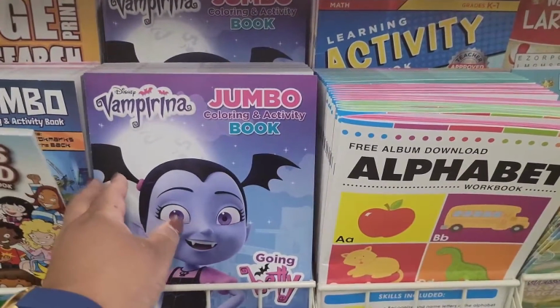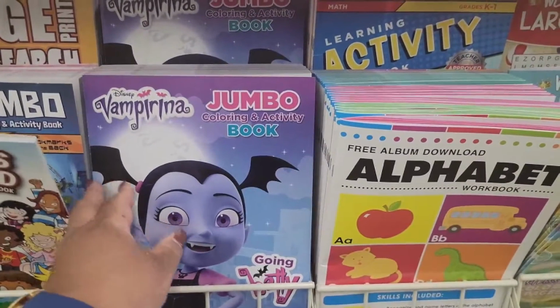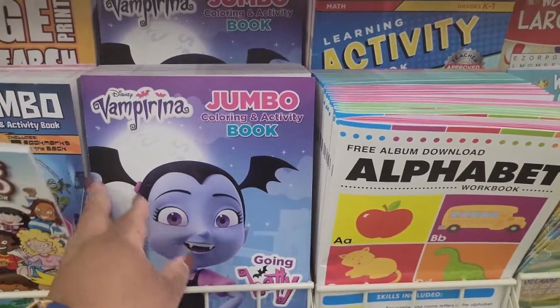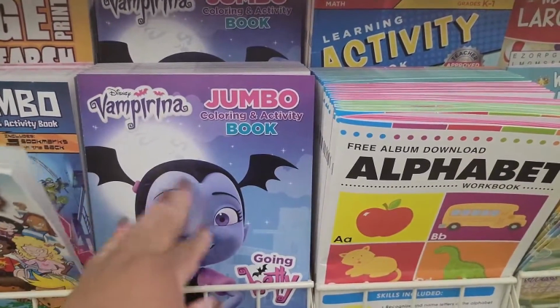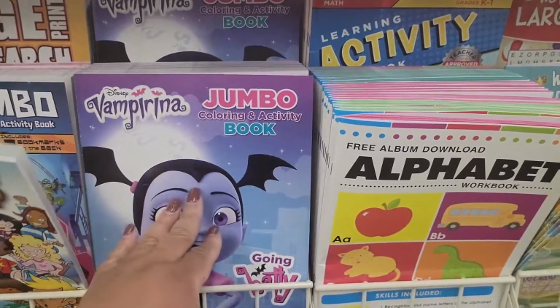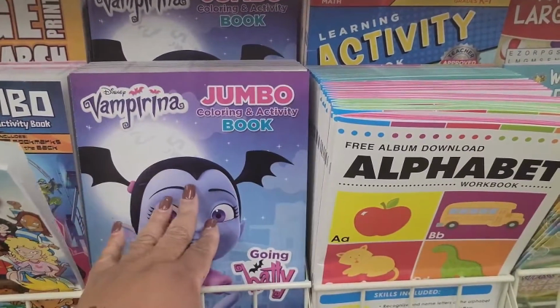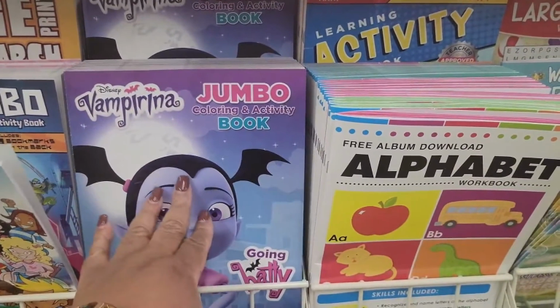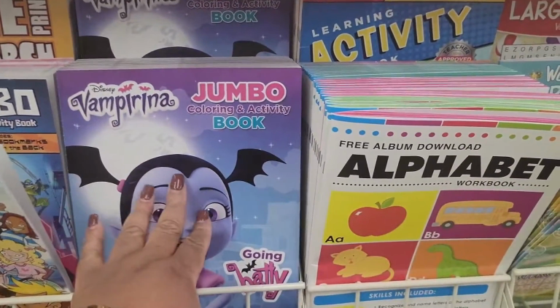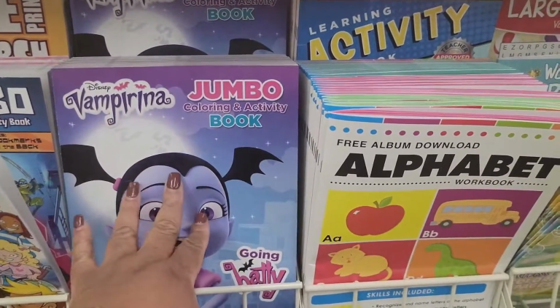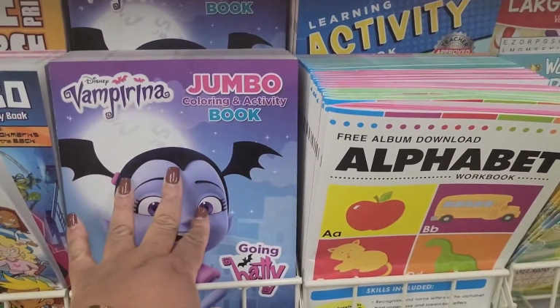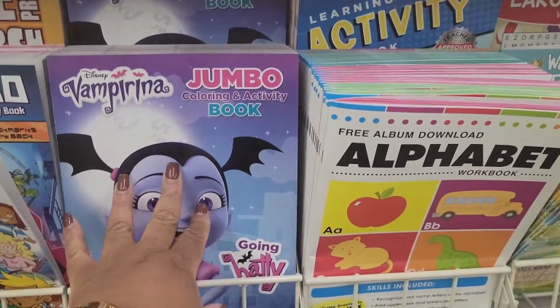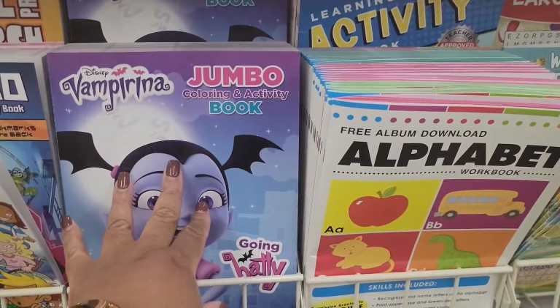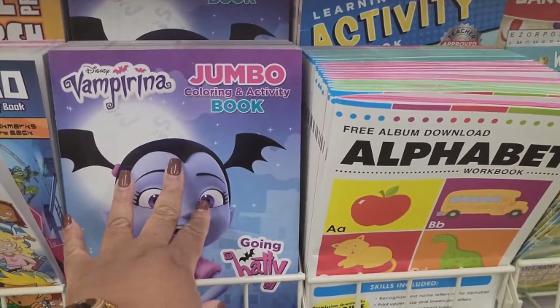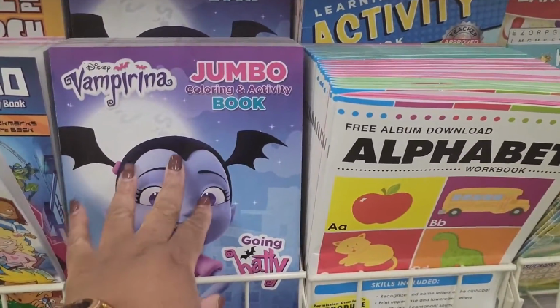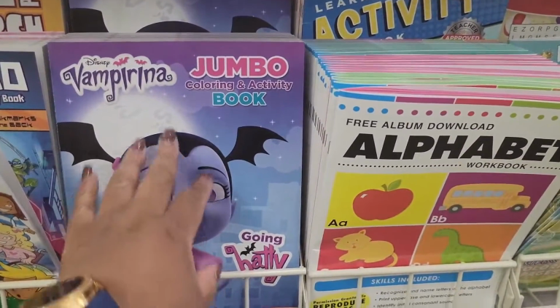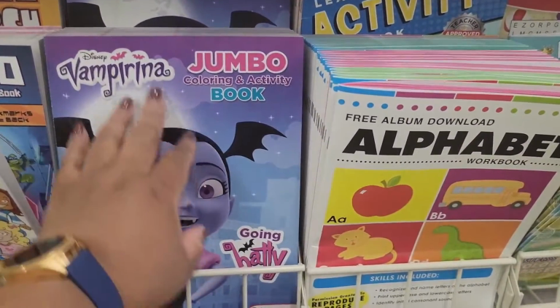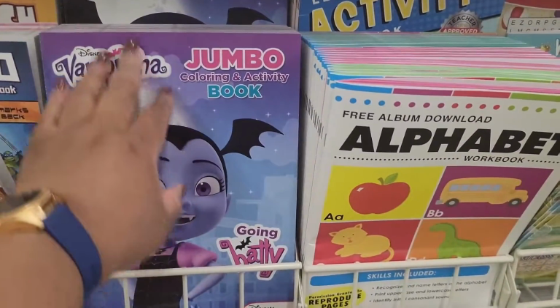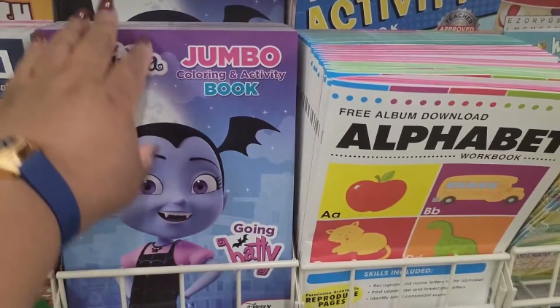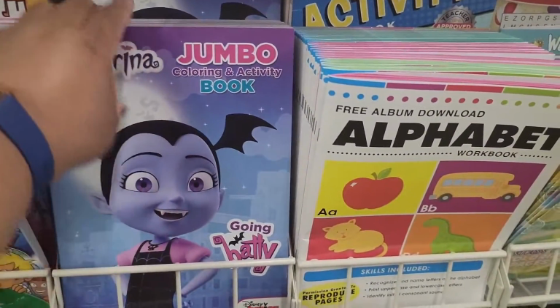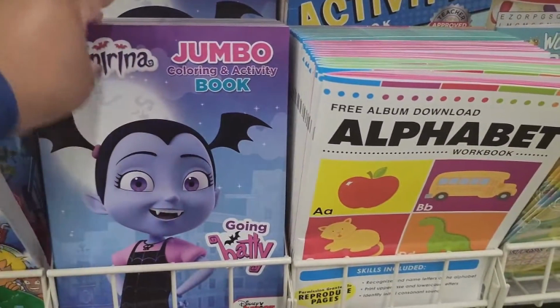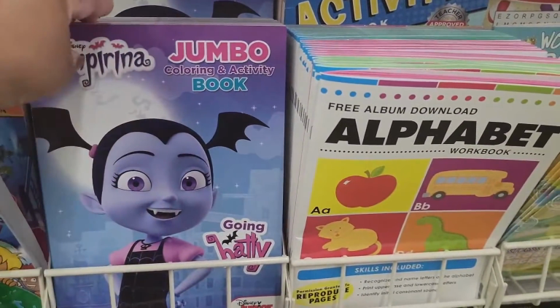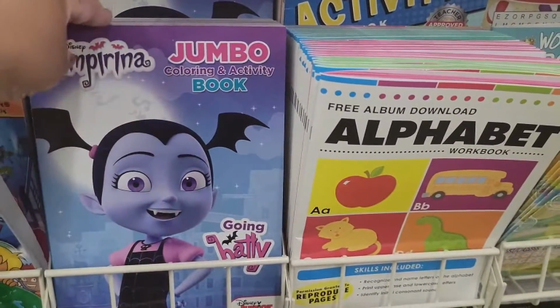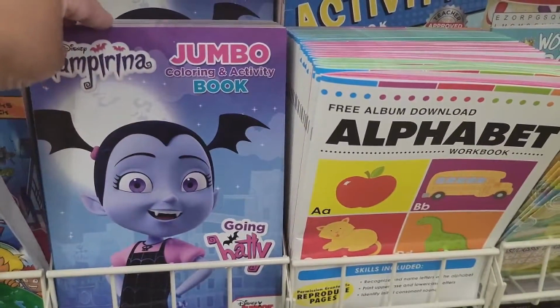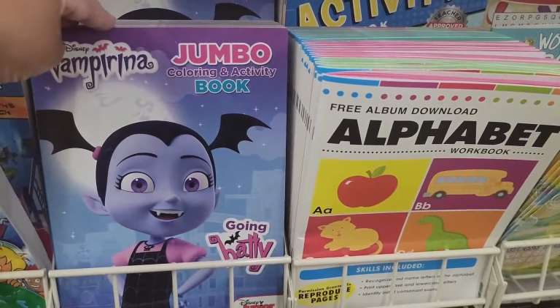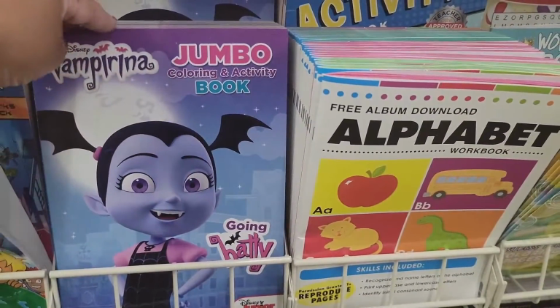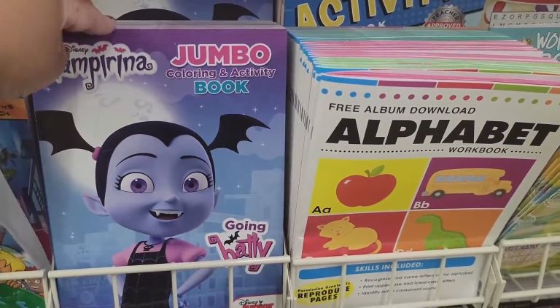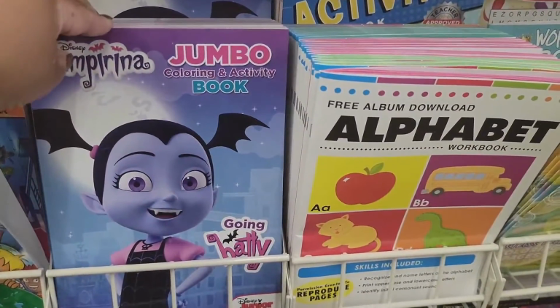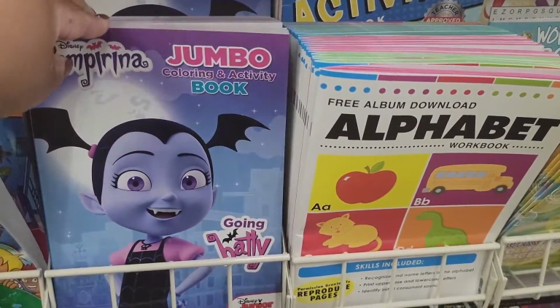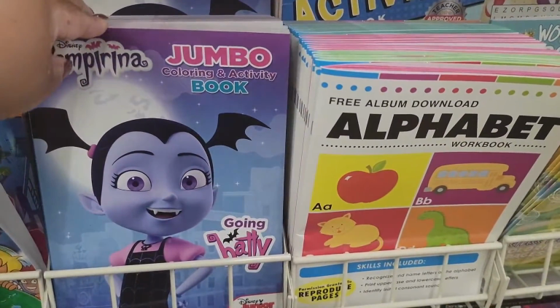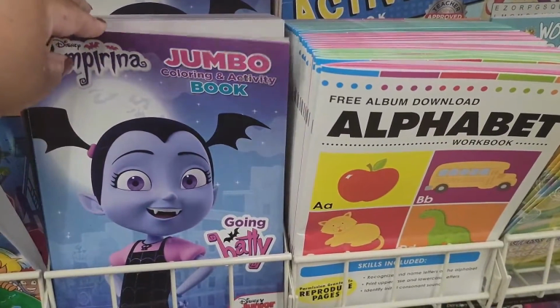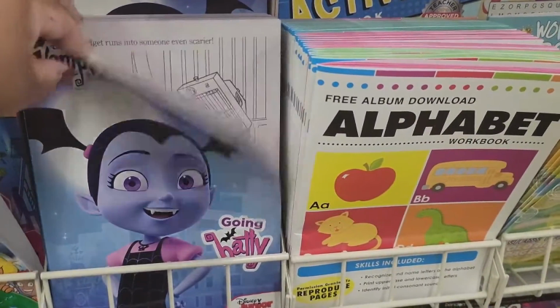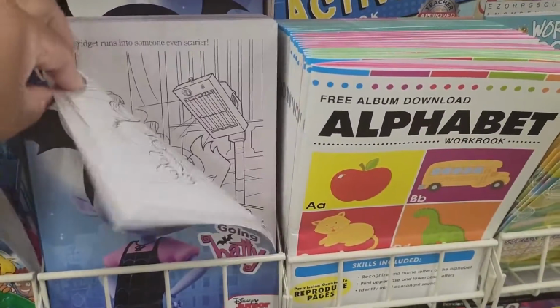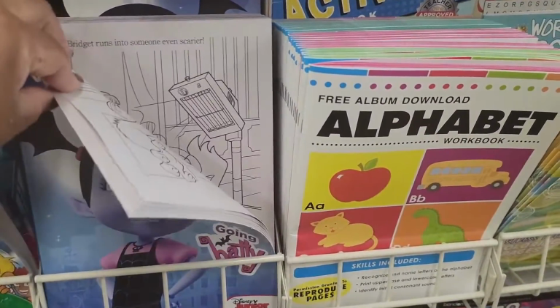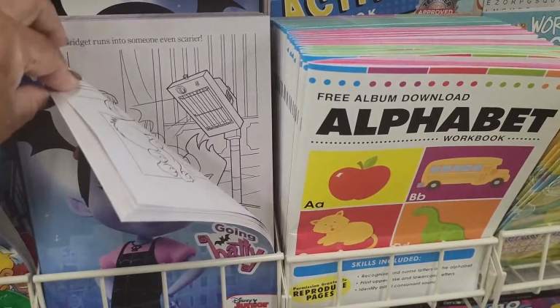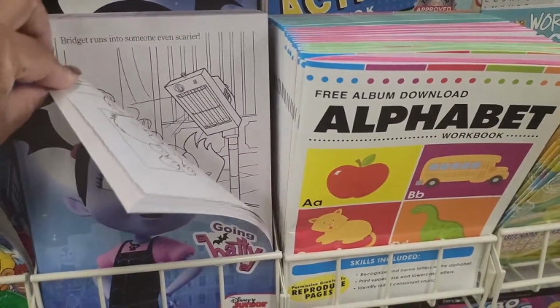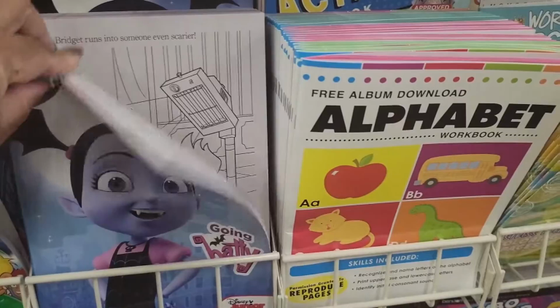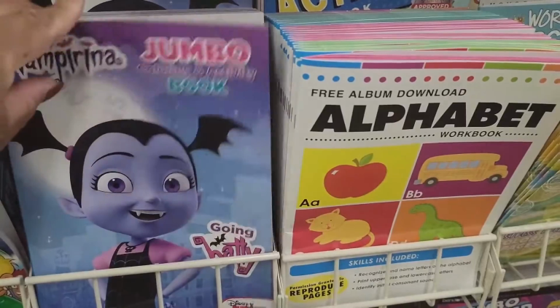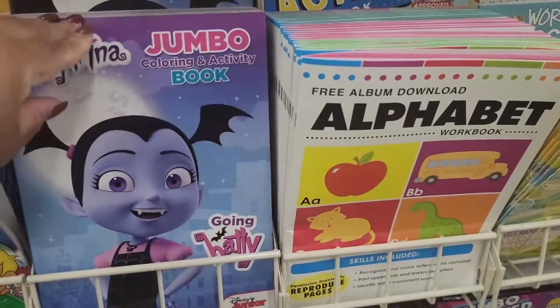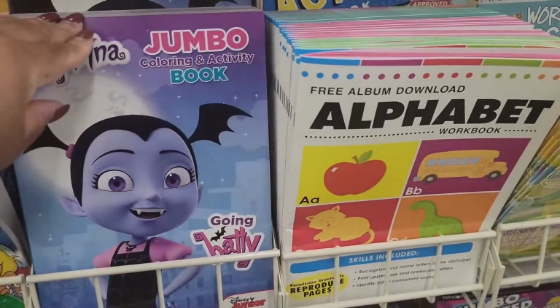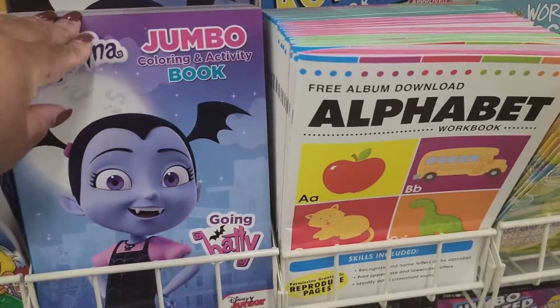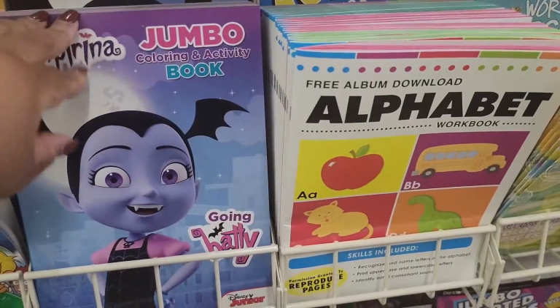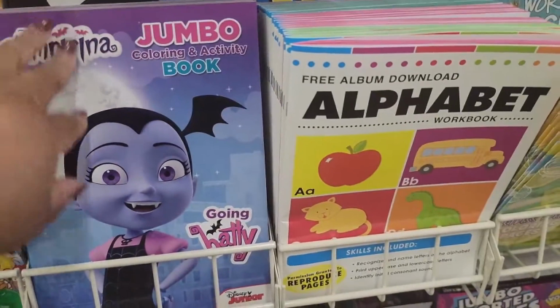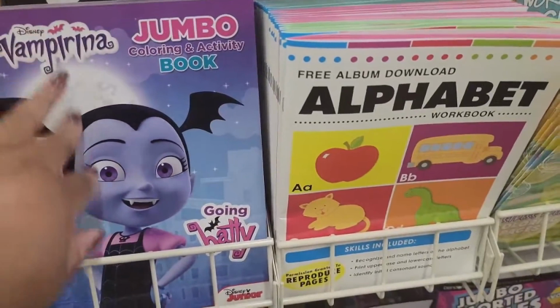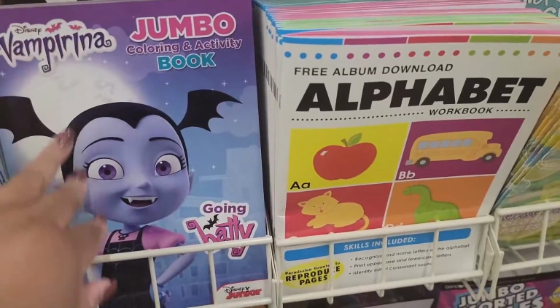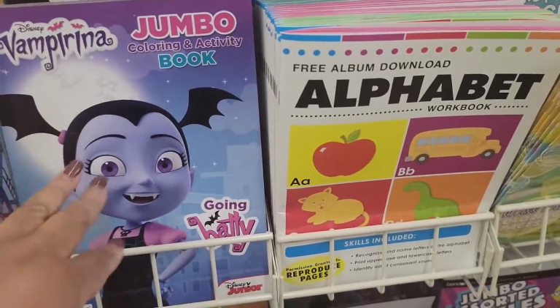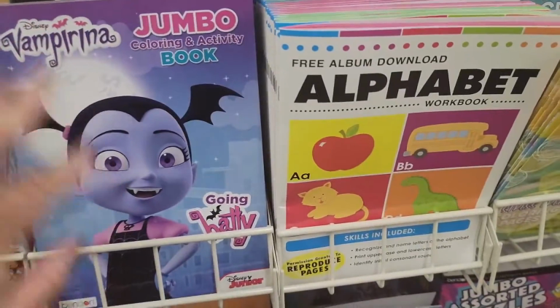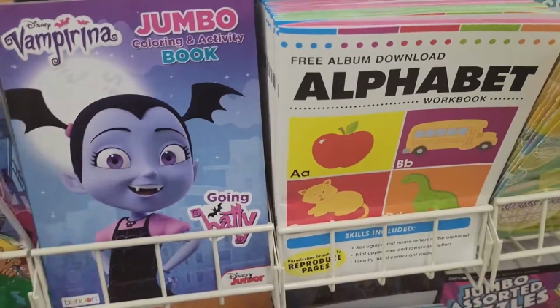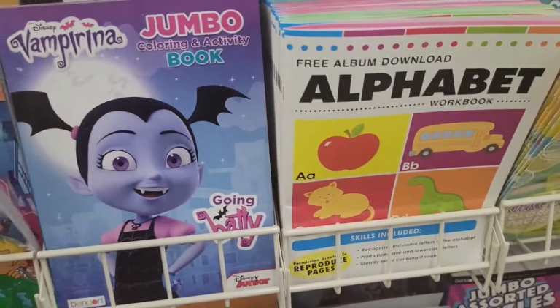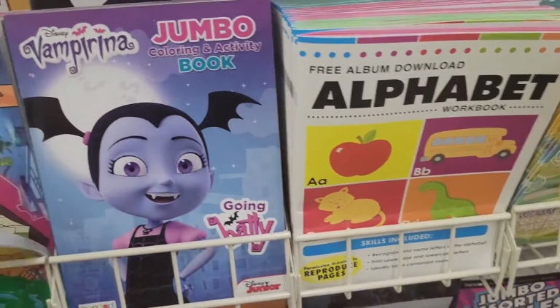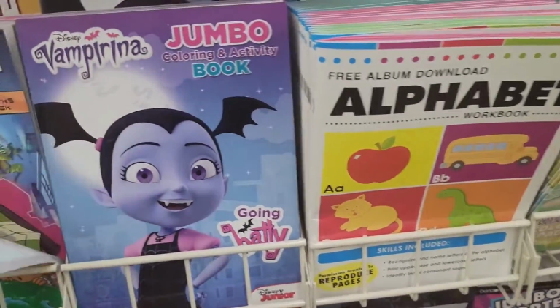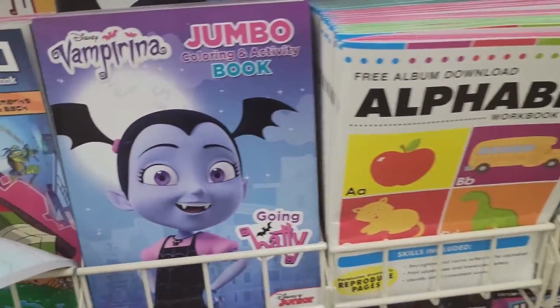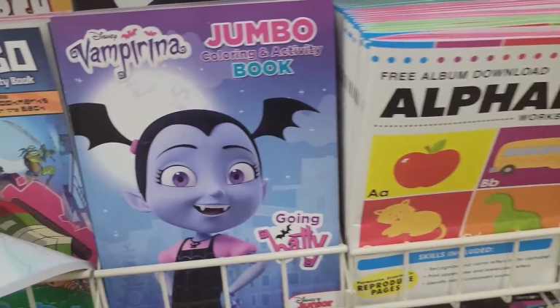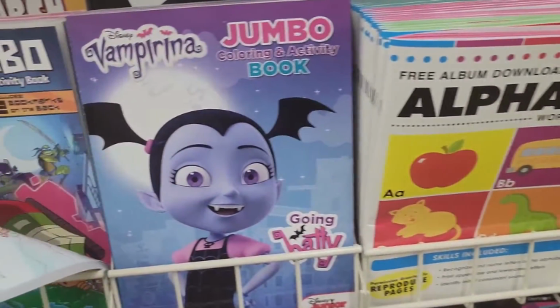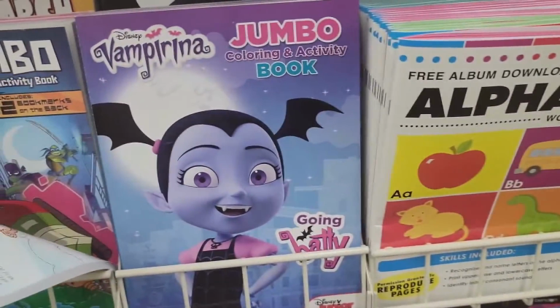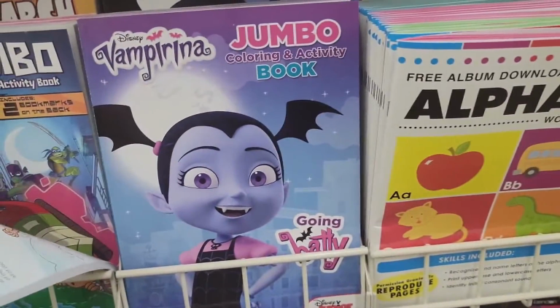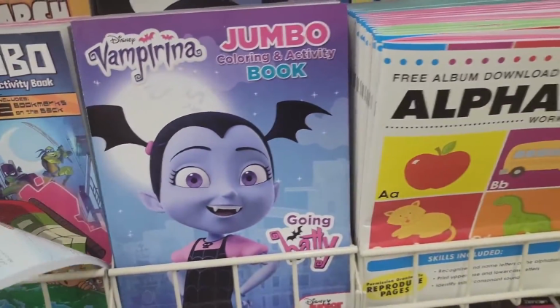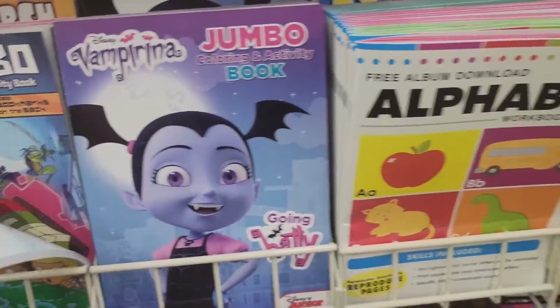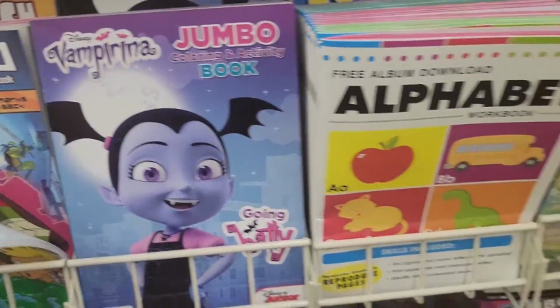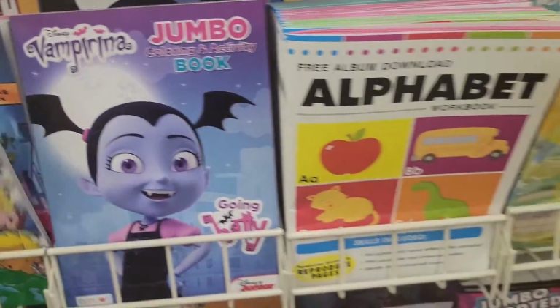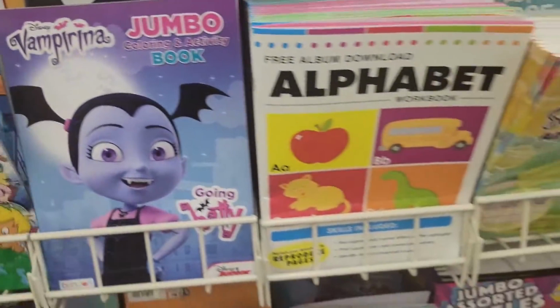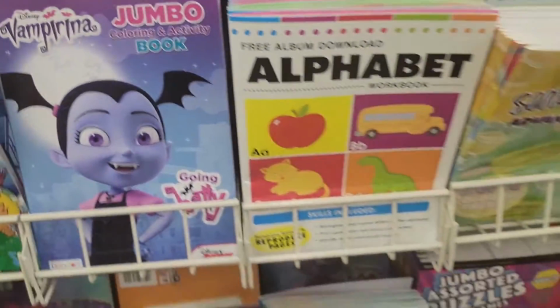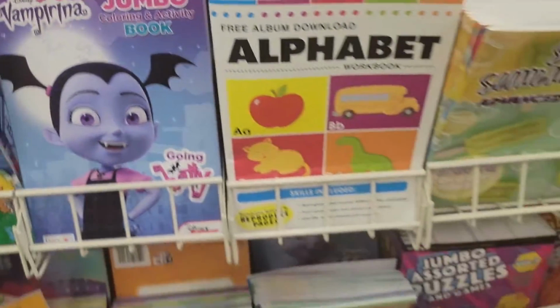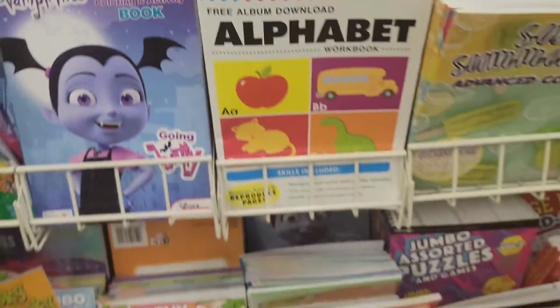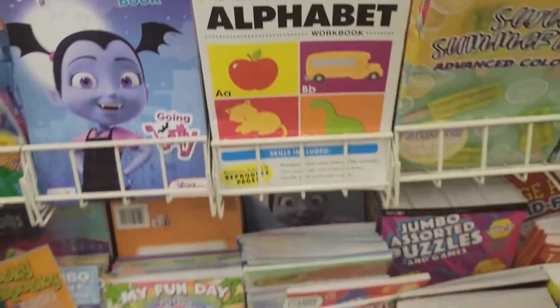This little Vampirina jumbo activity book.